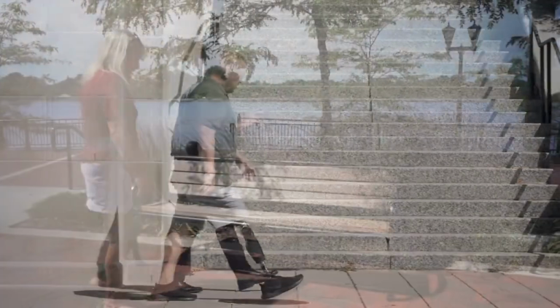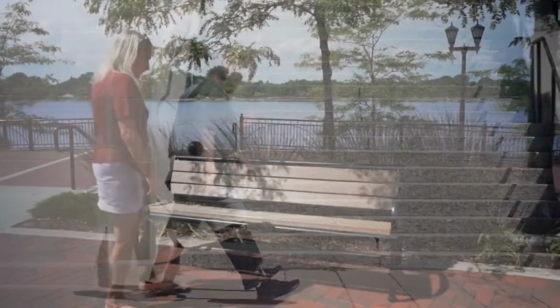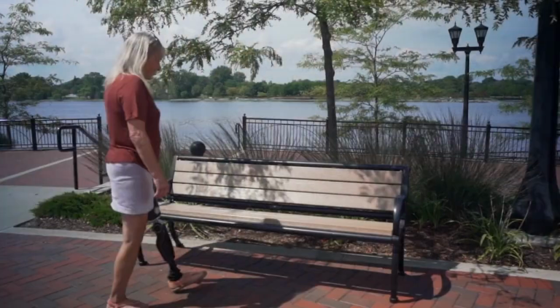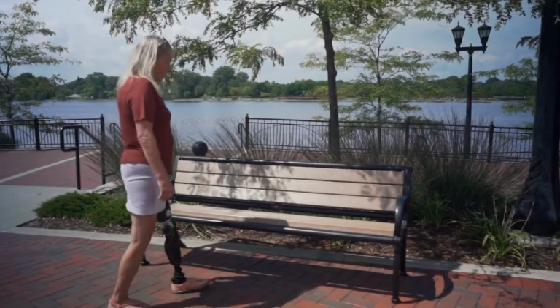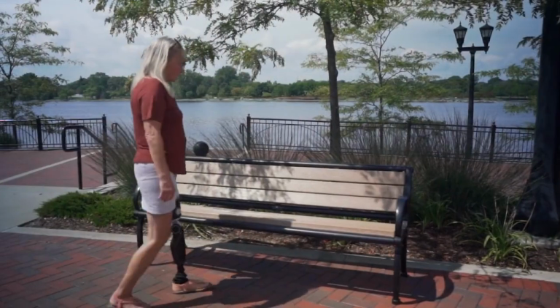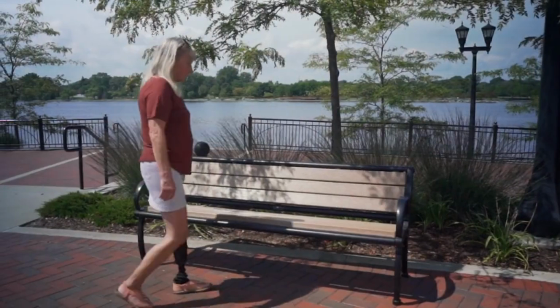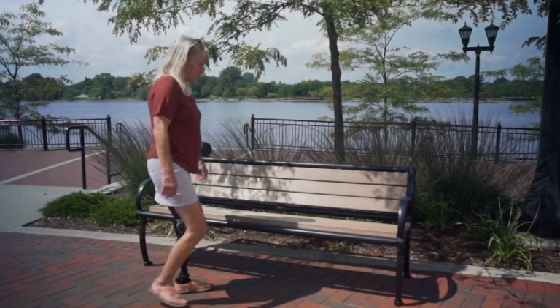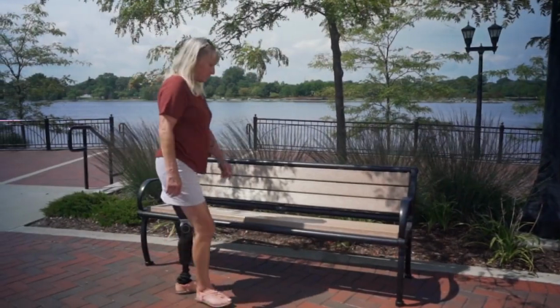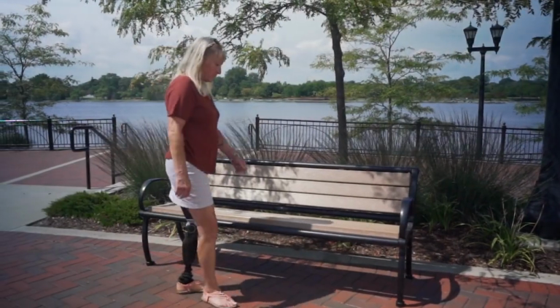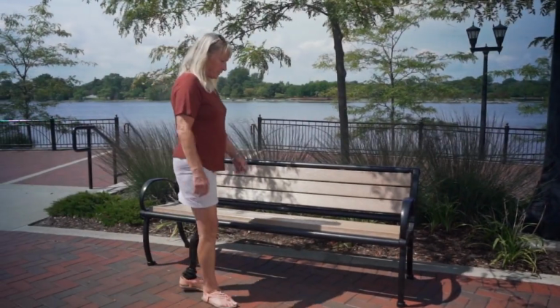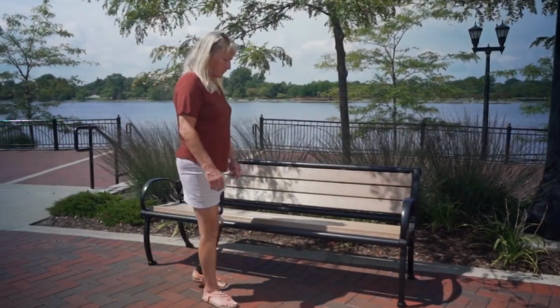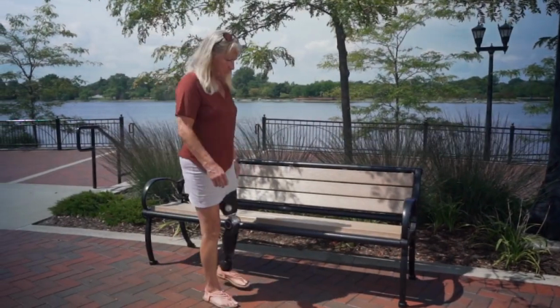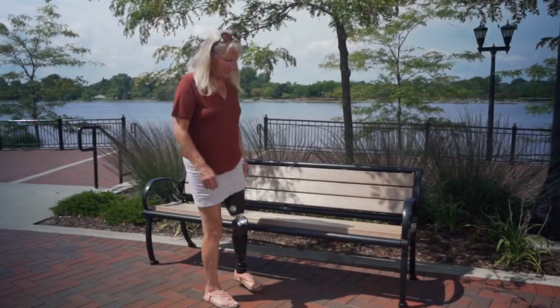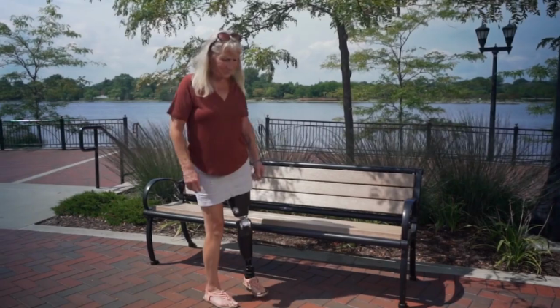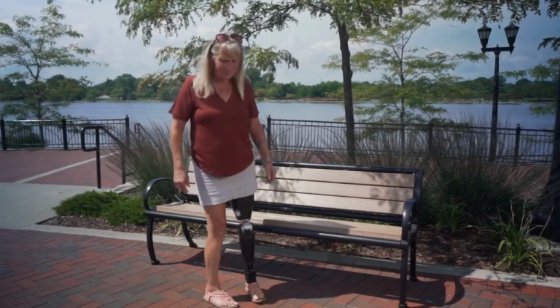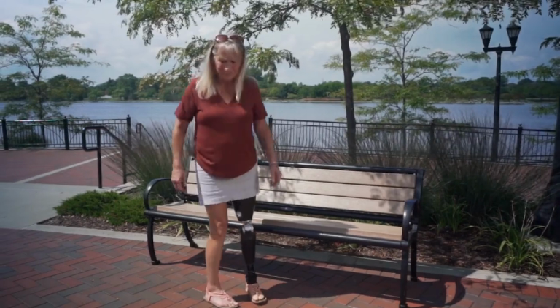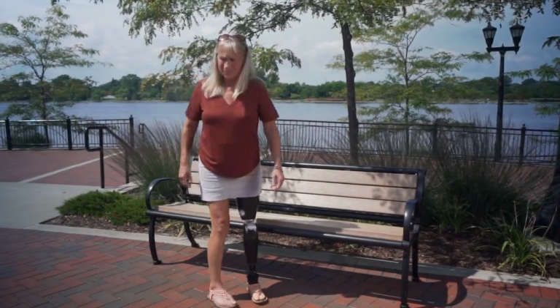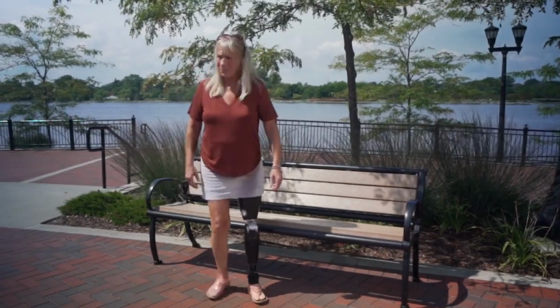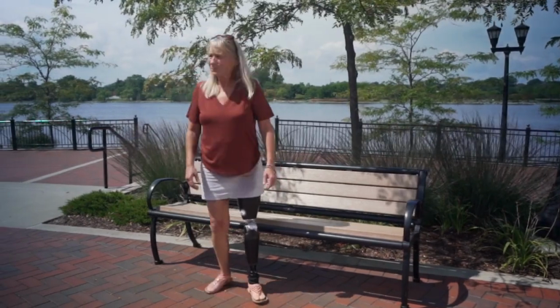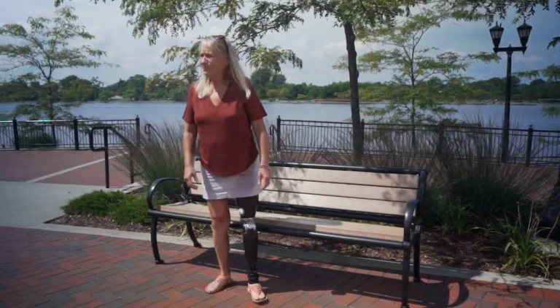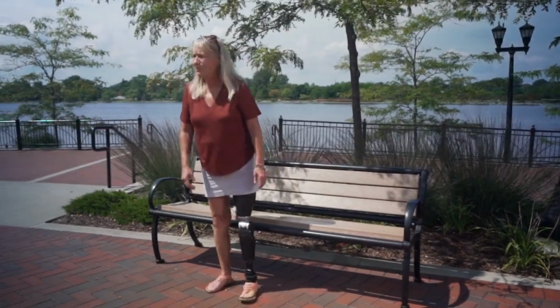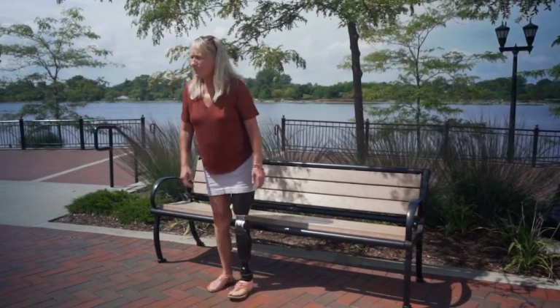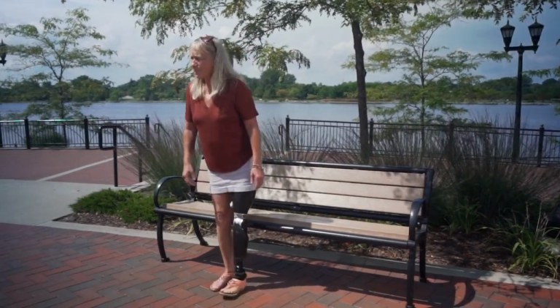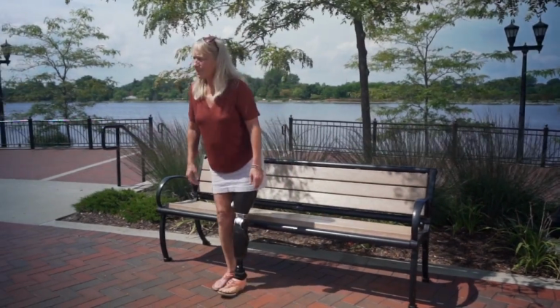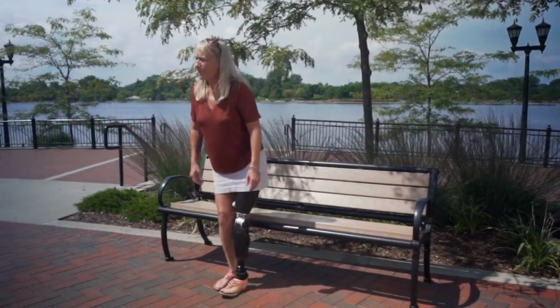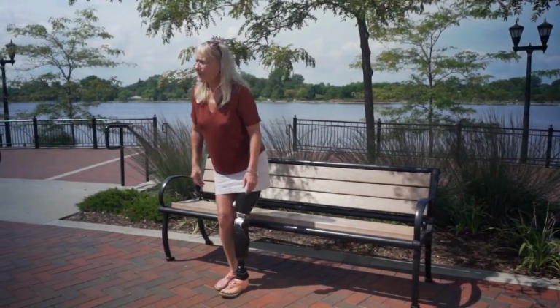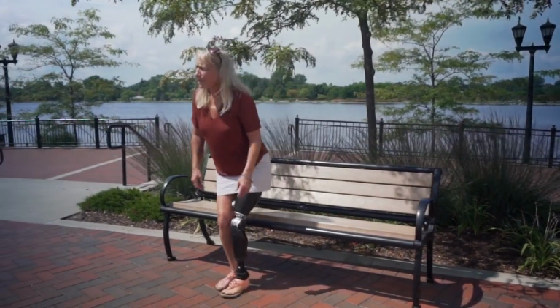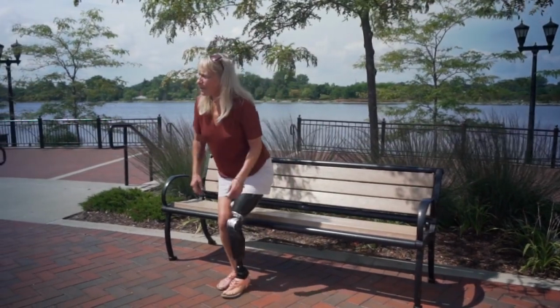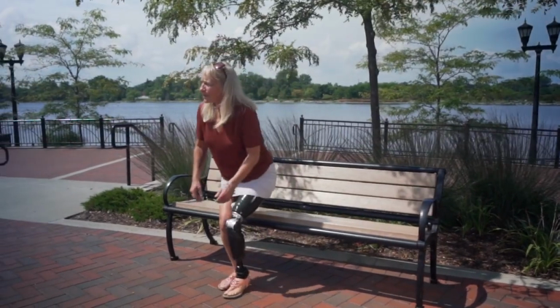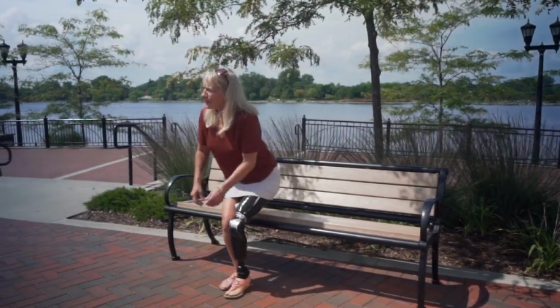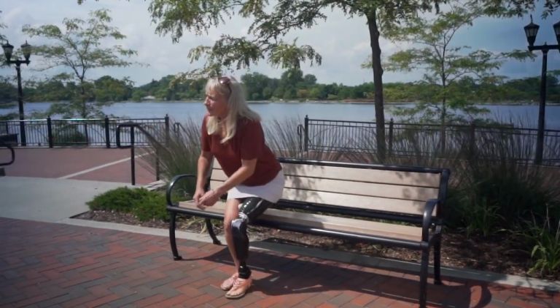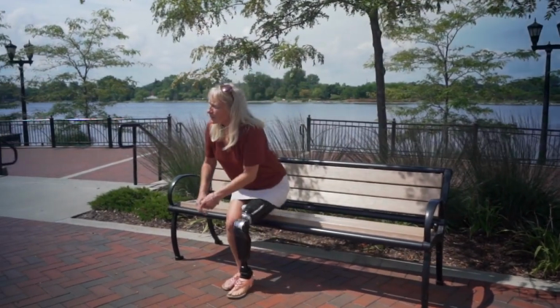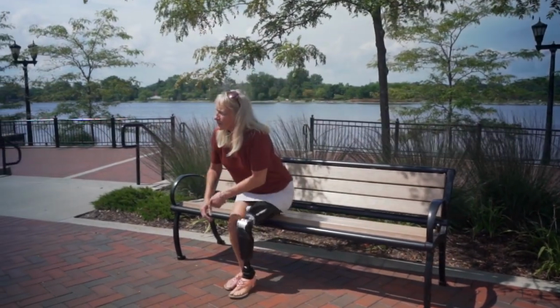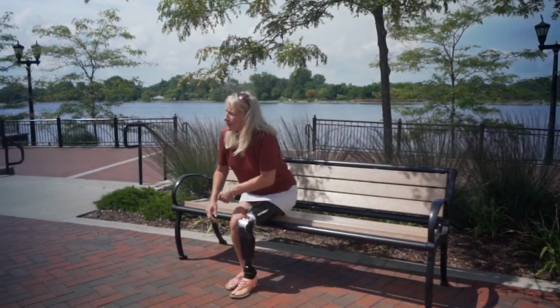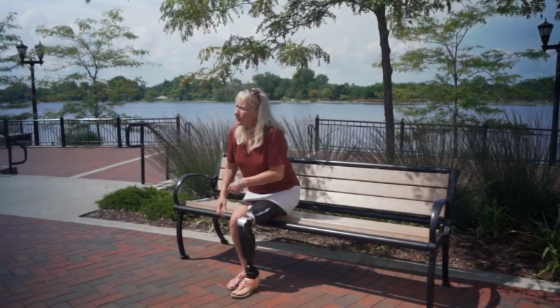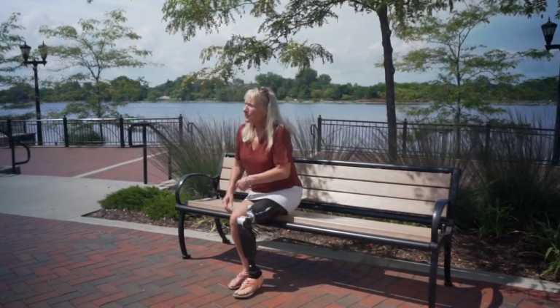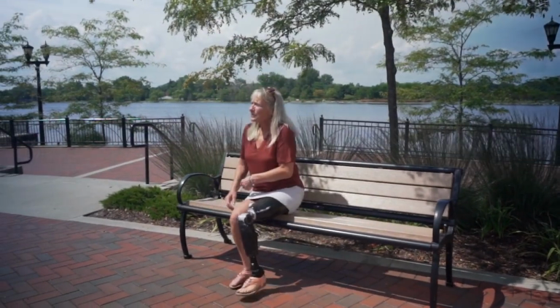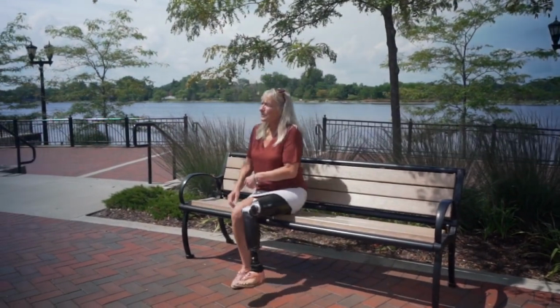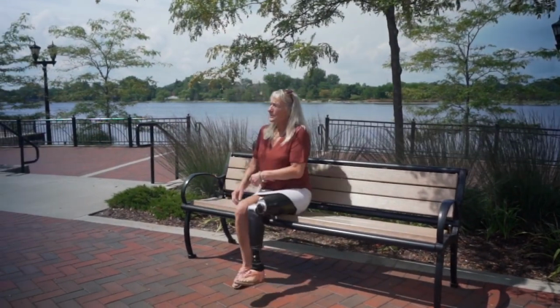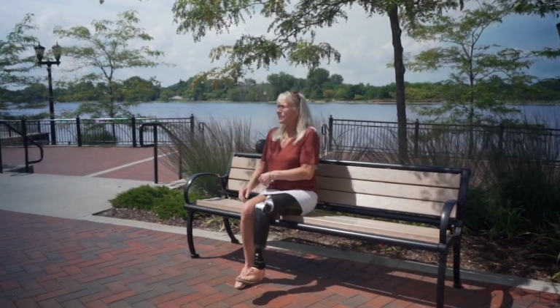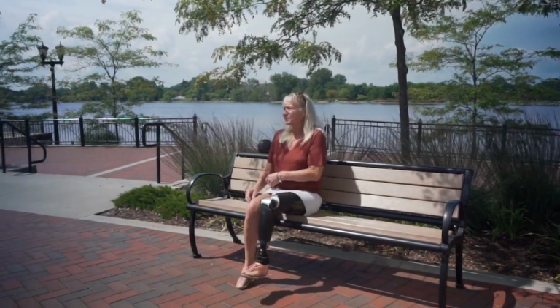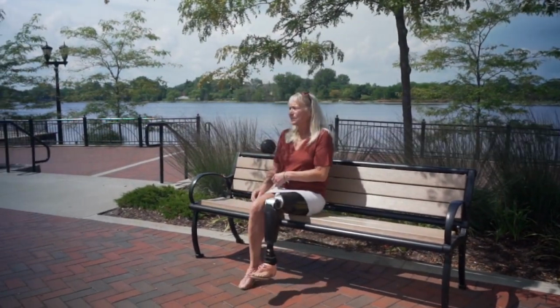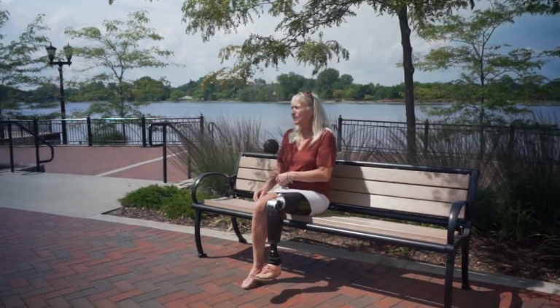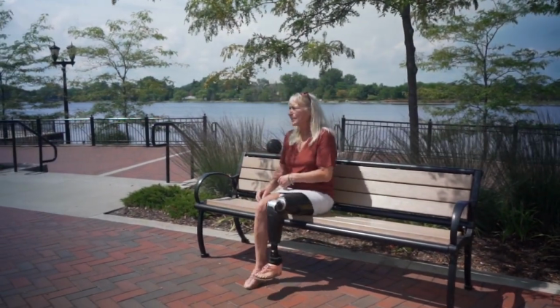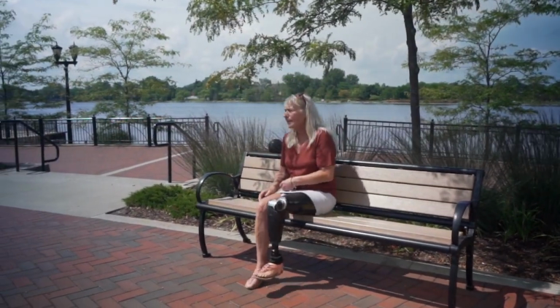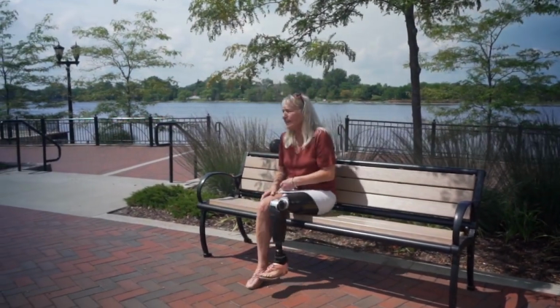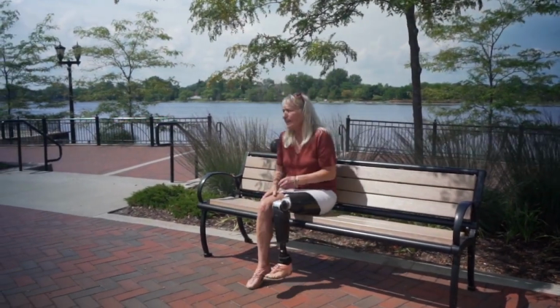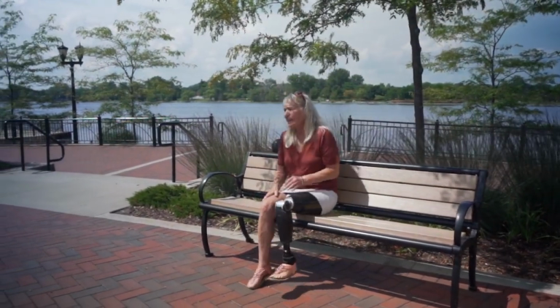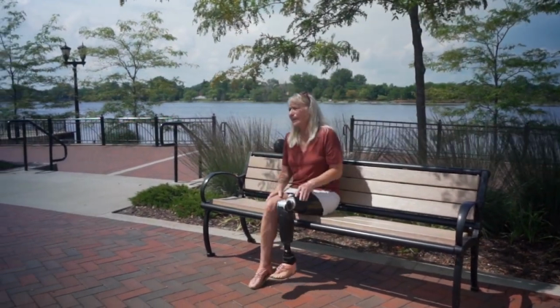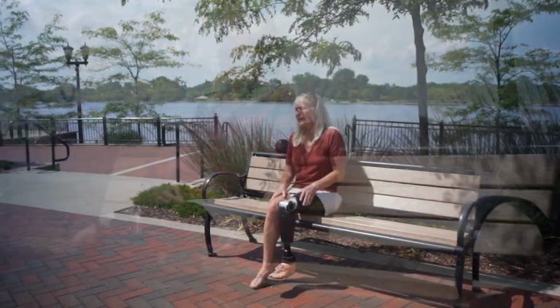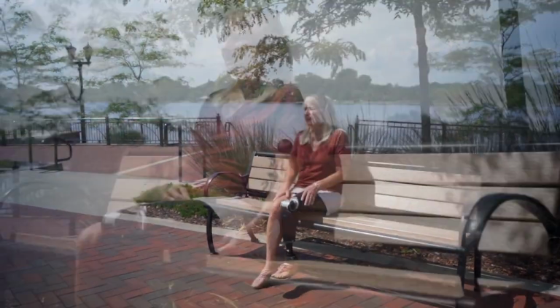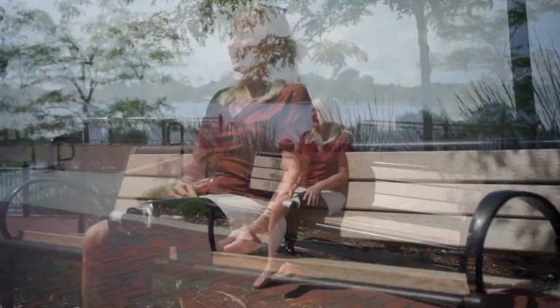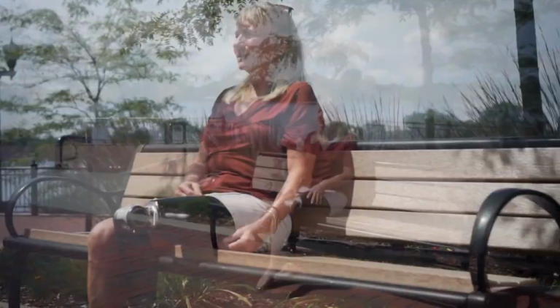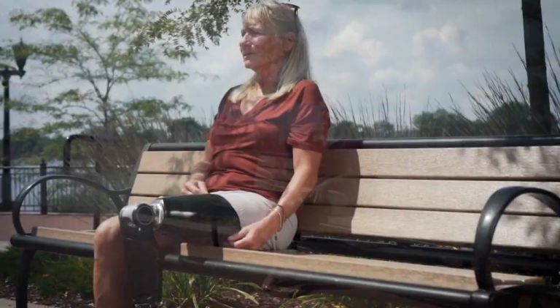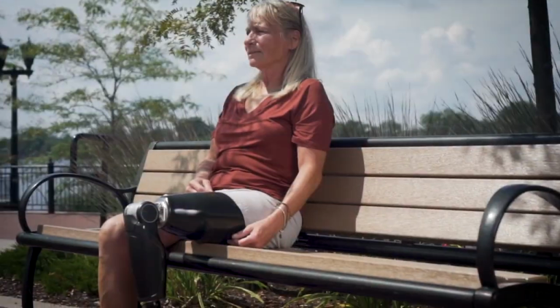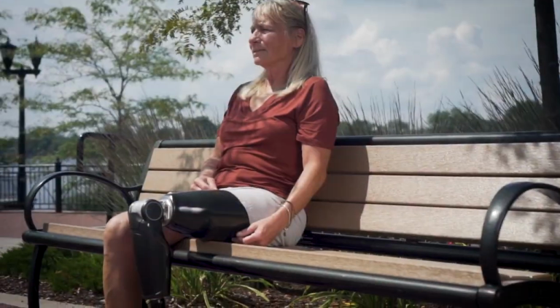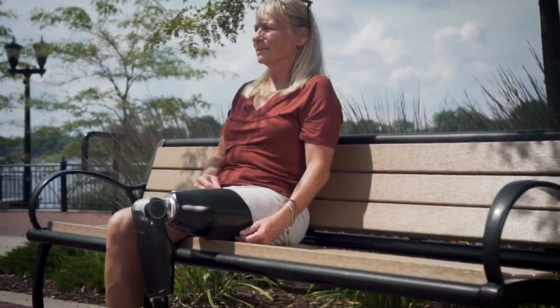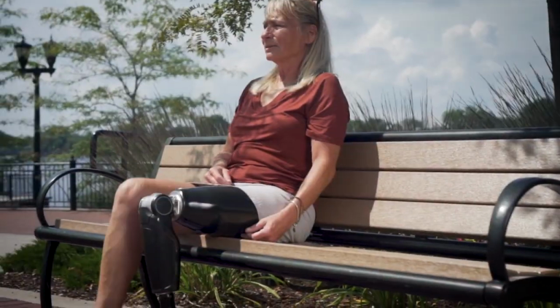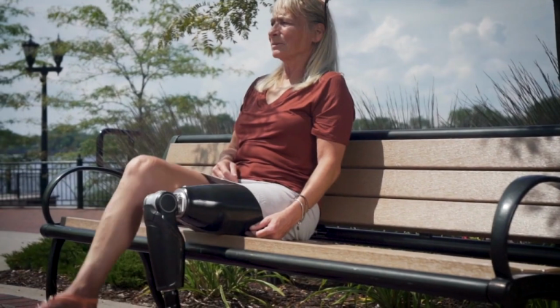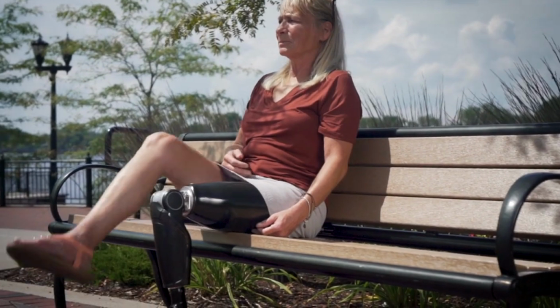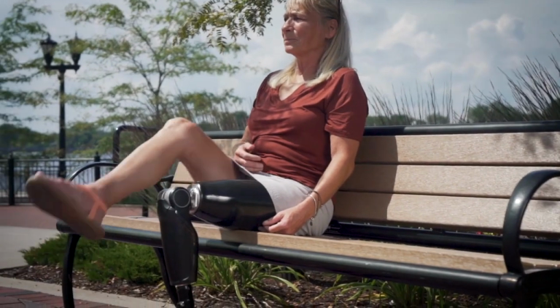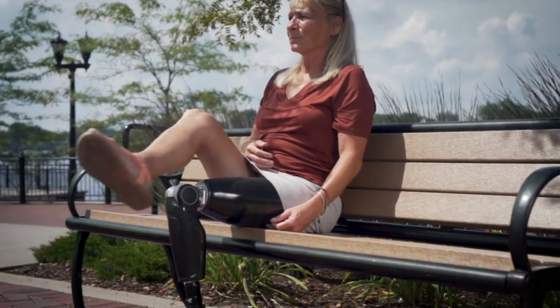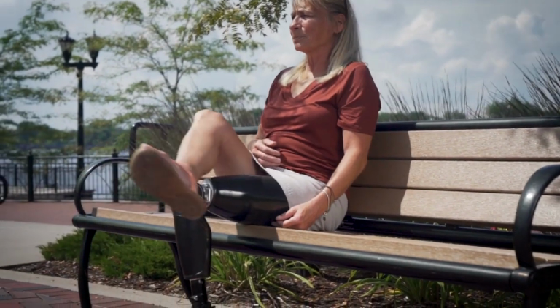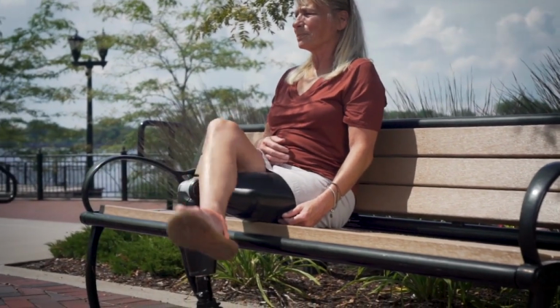This Power Knee helps me. It reads my body. It reads my movement. It's amazing. It's just purely amazing.